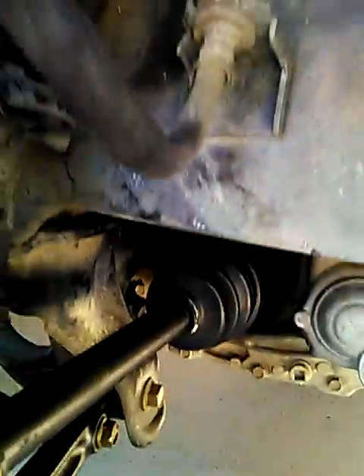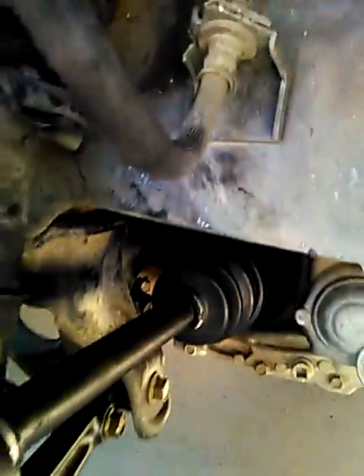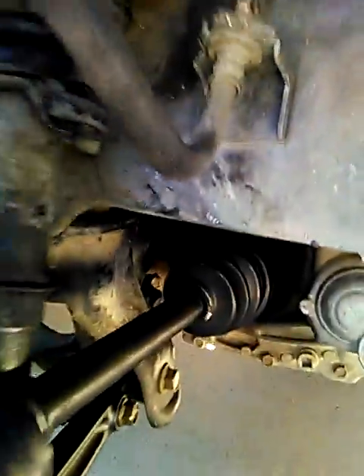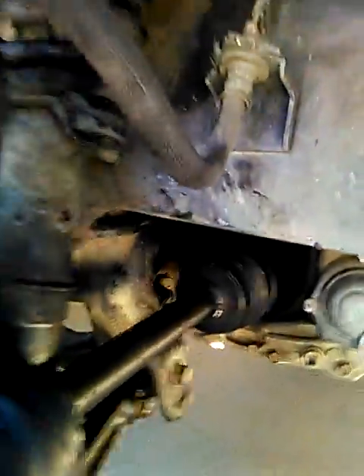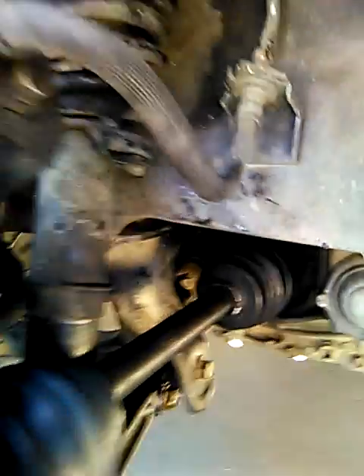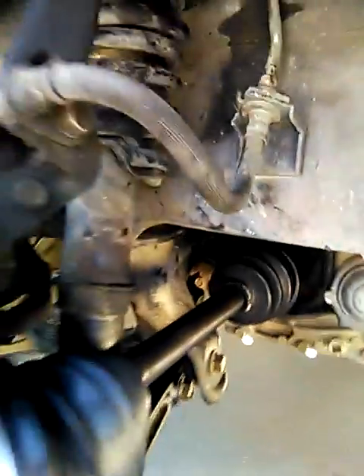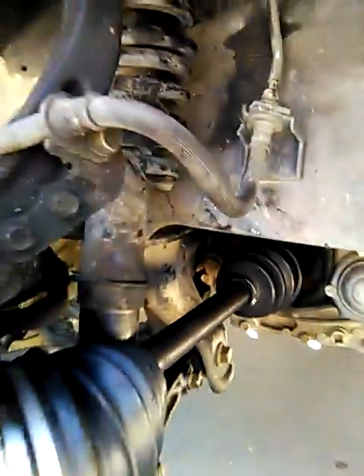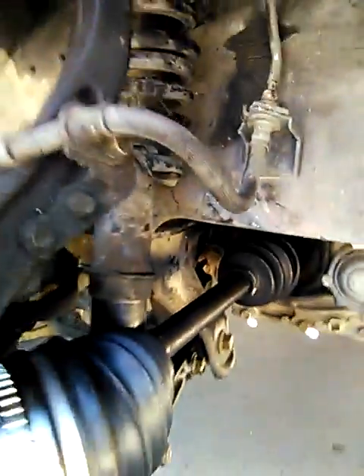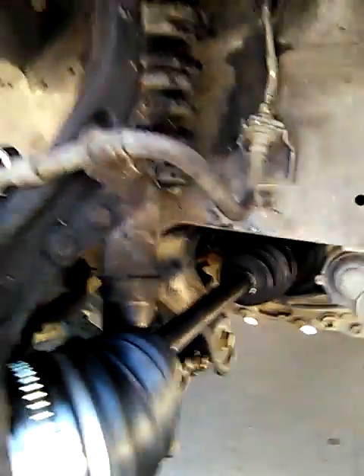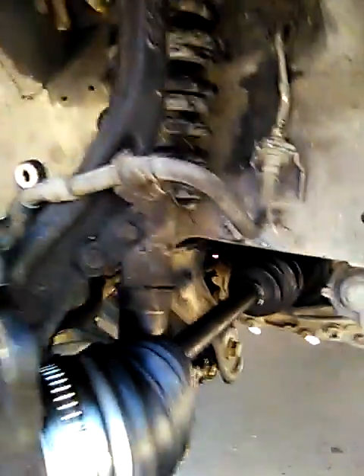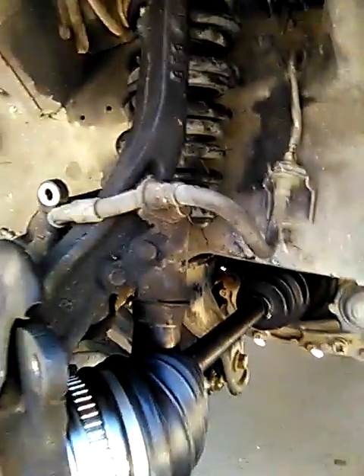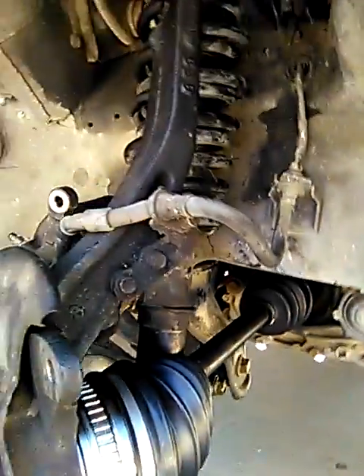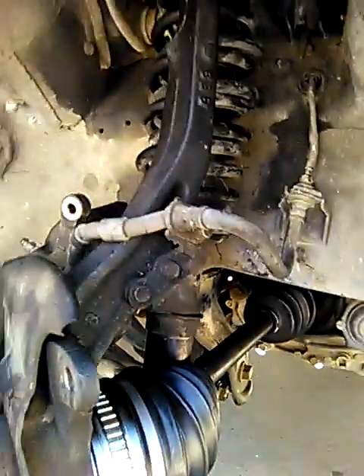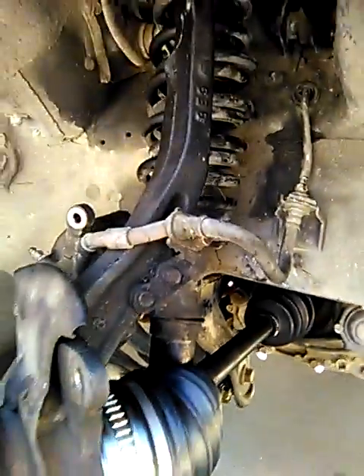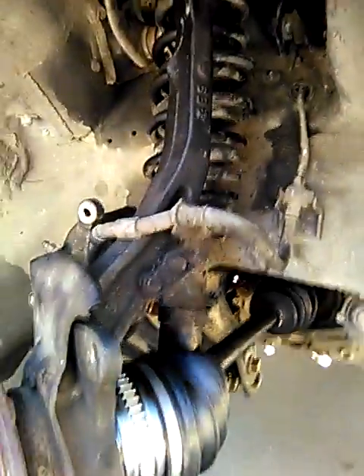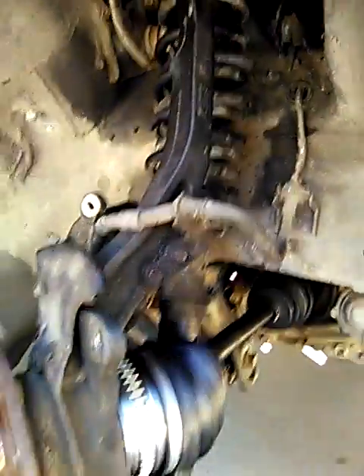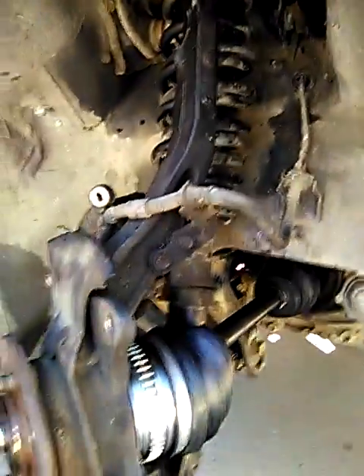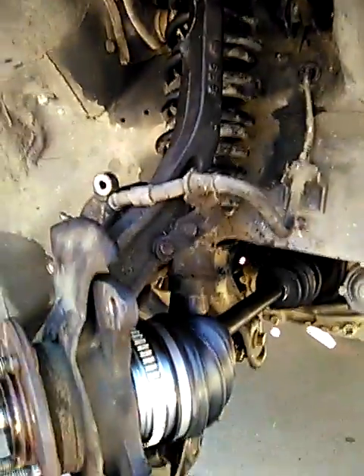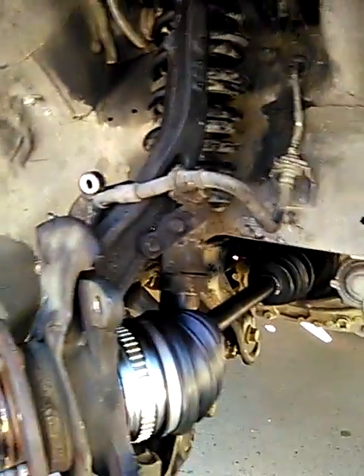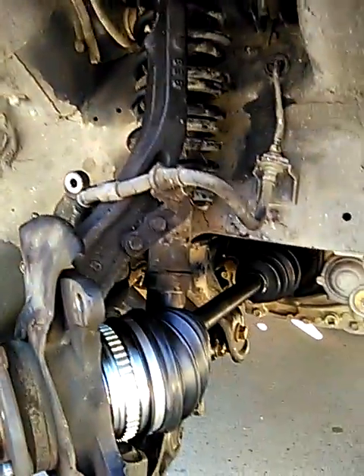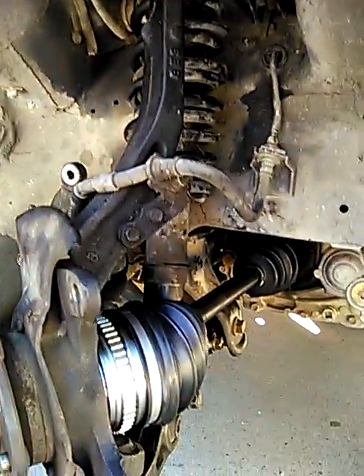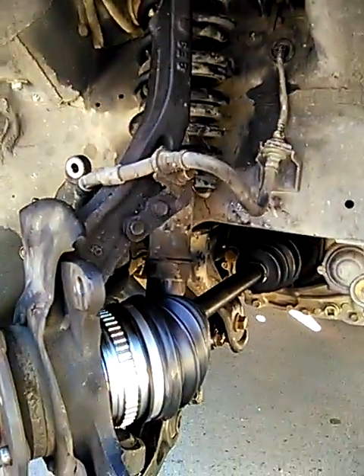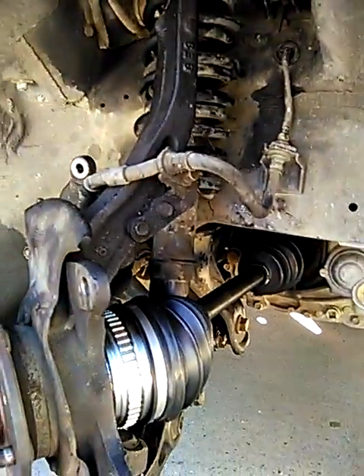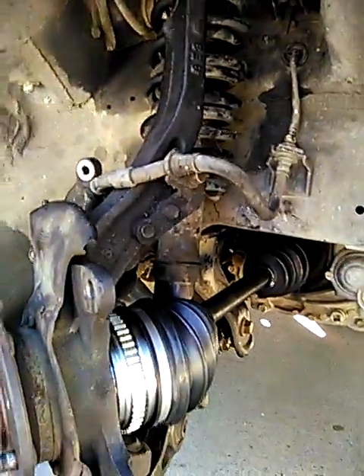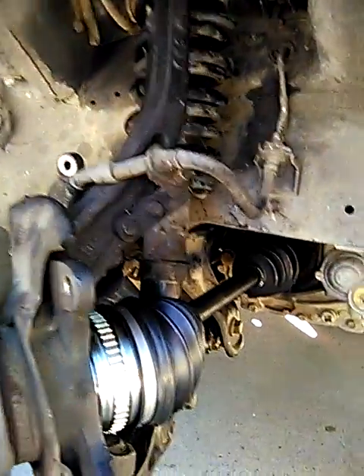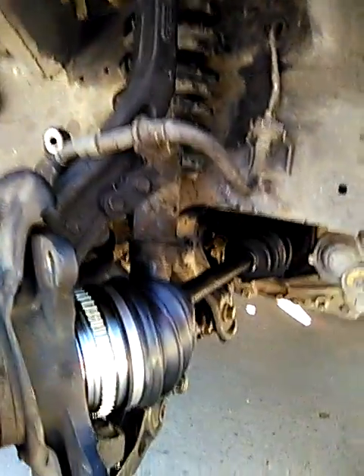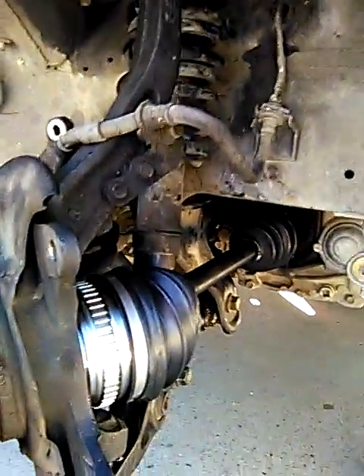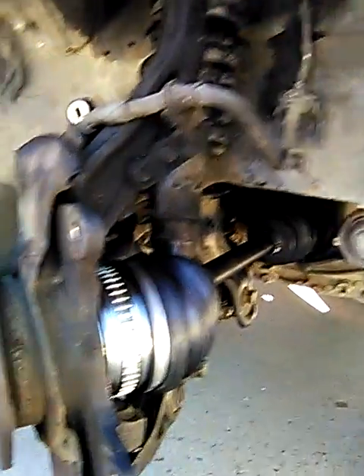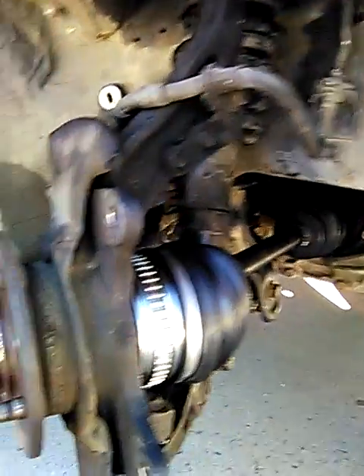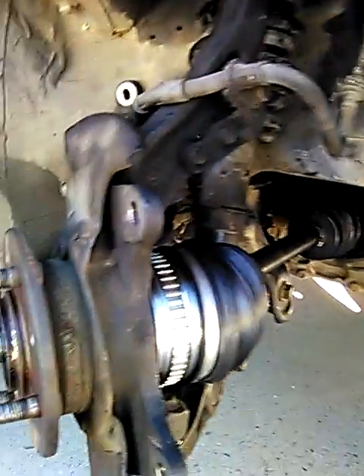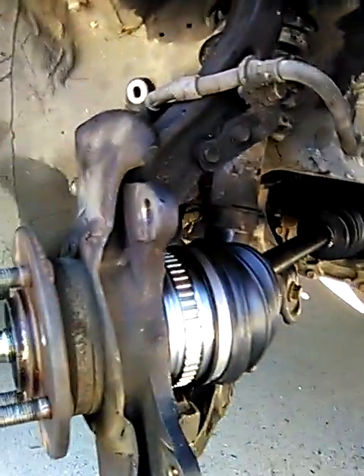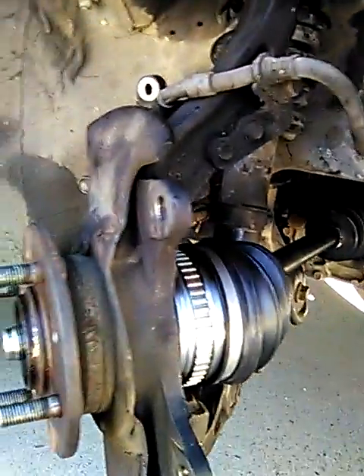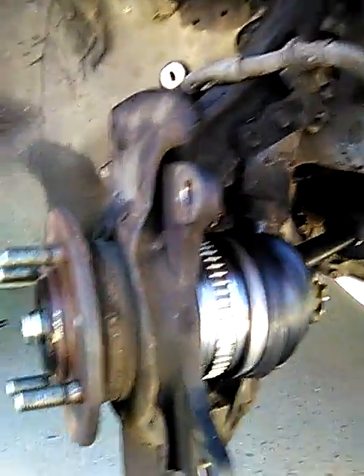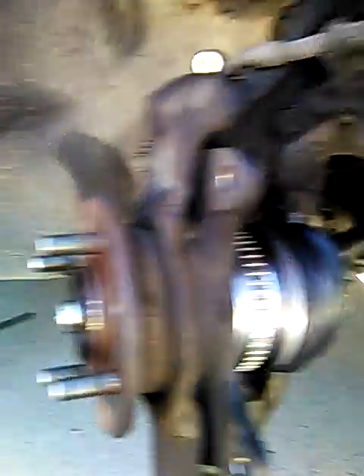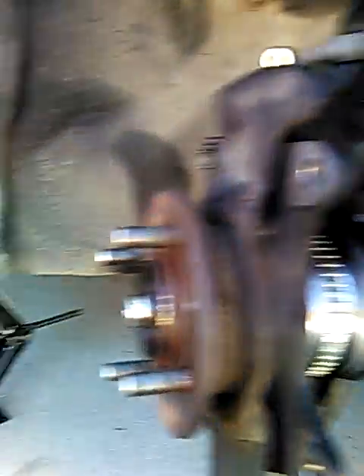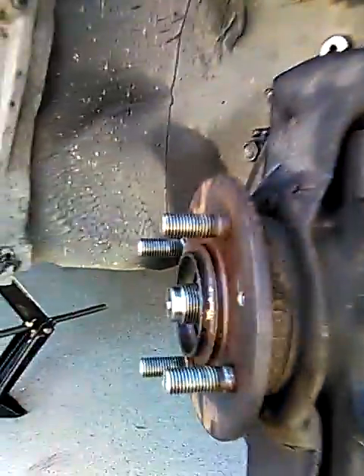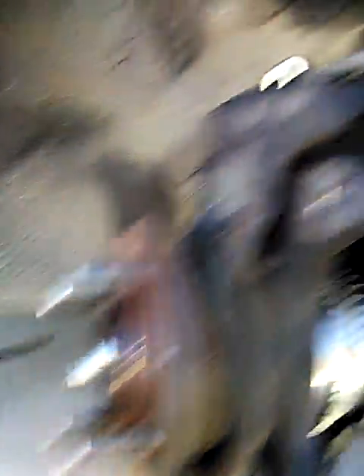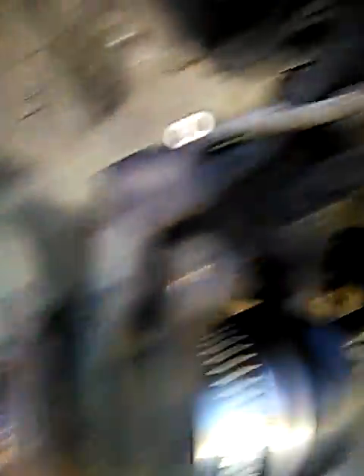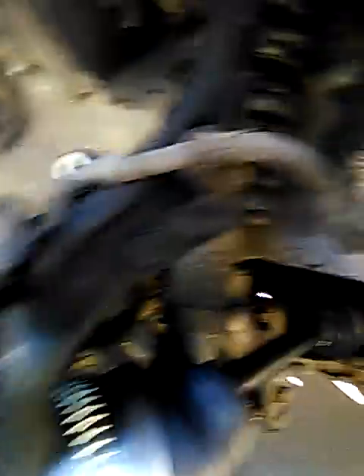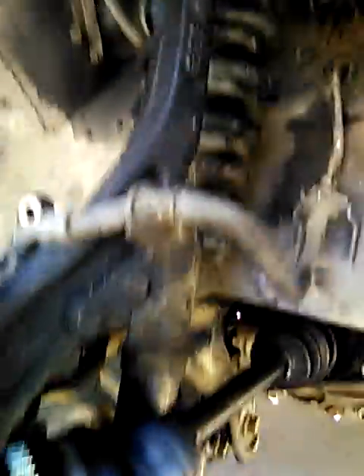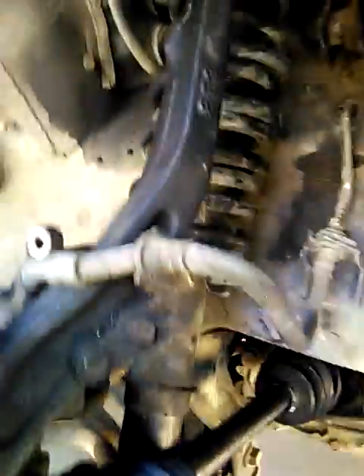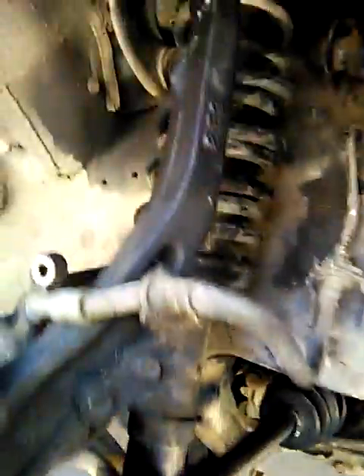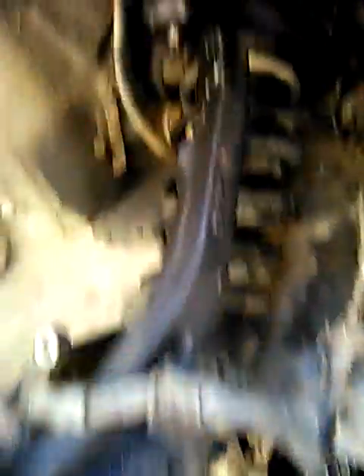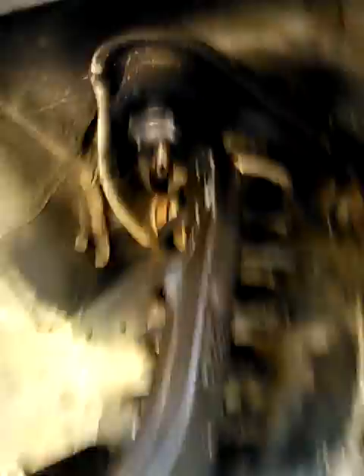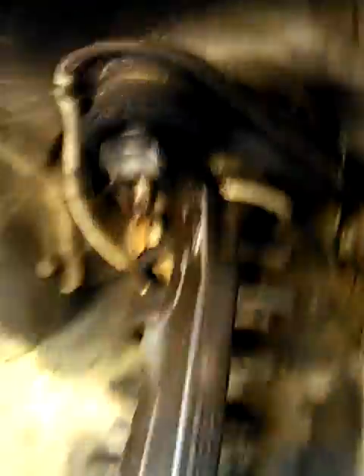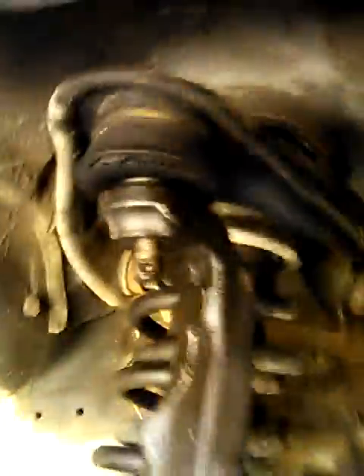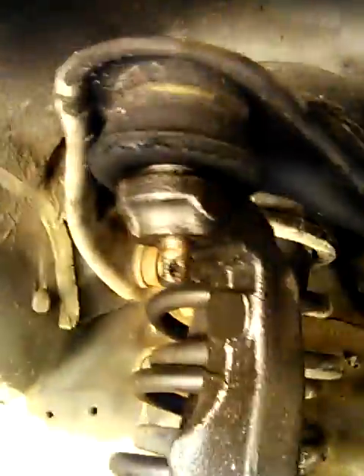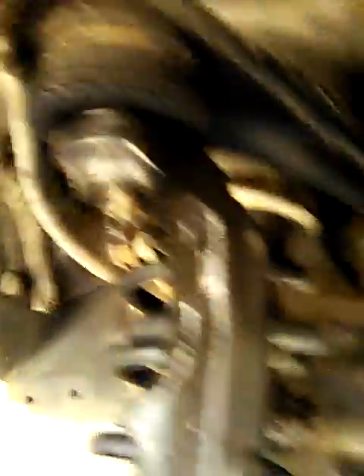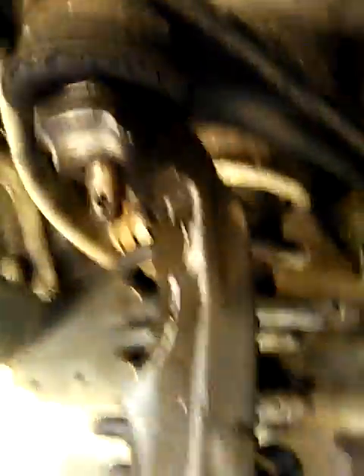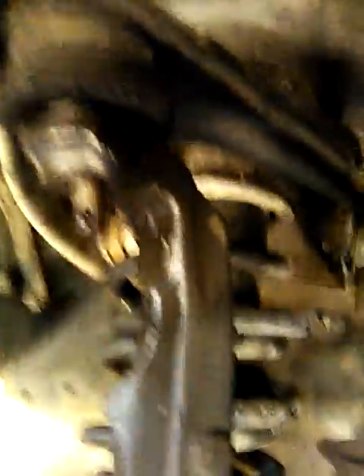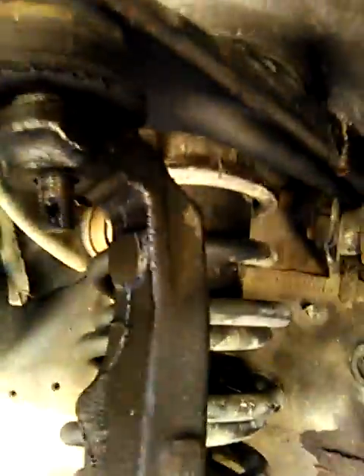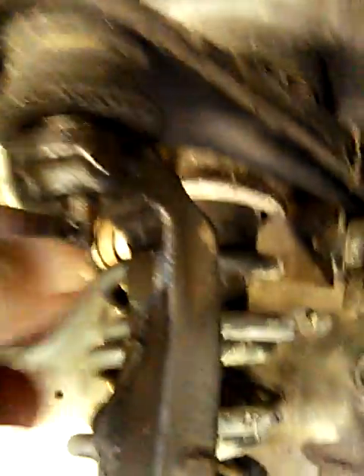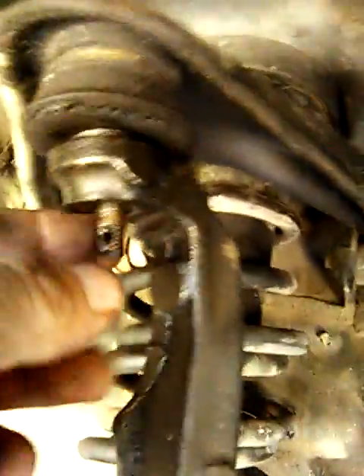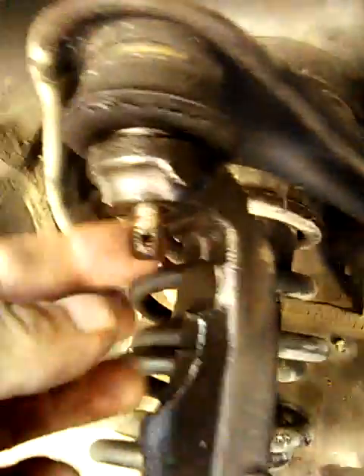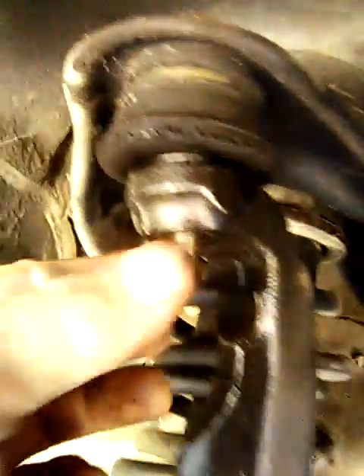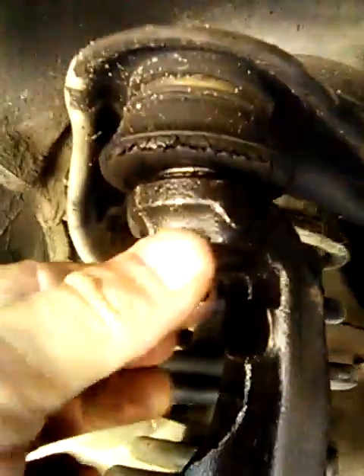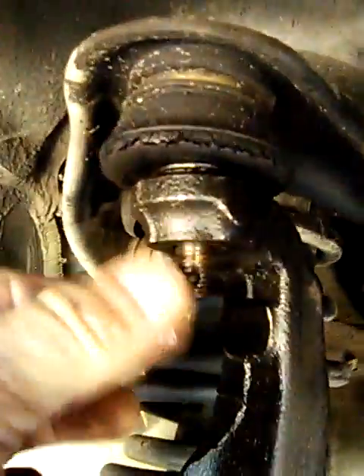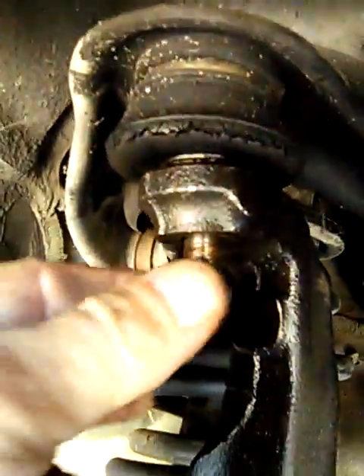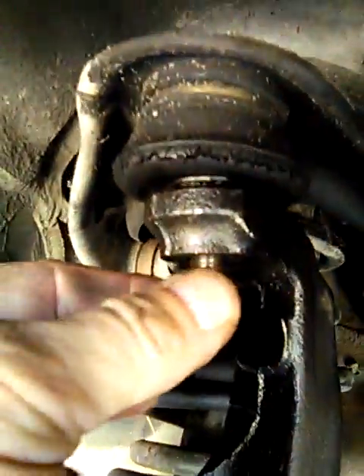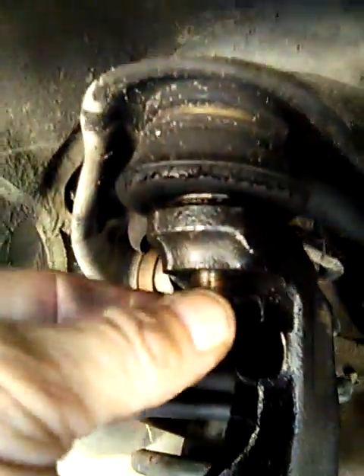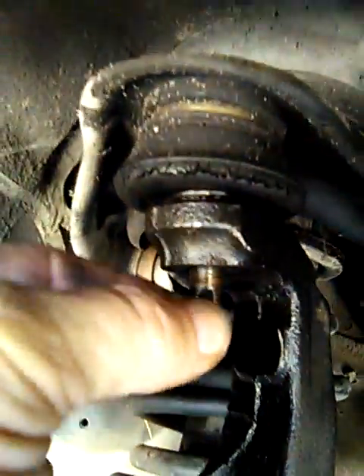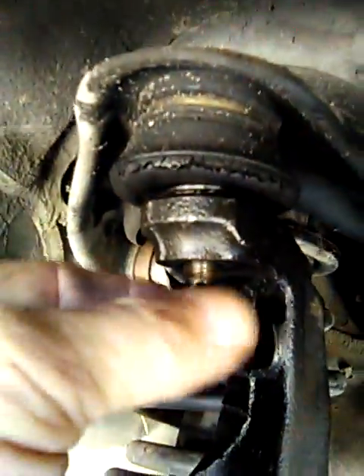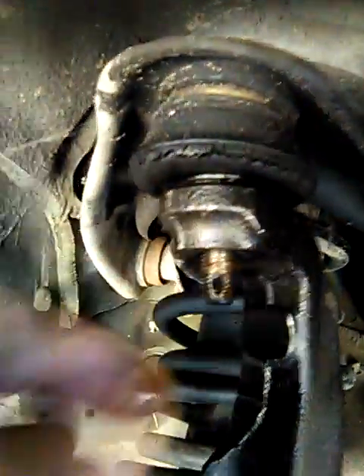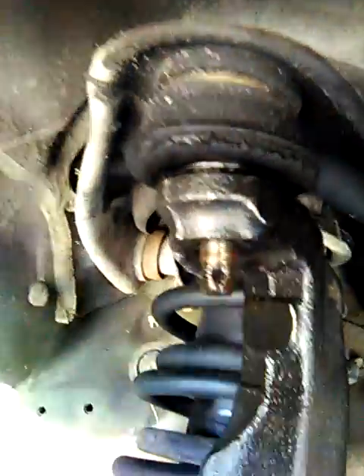So this is all installed, and it's just waiting on getting tightened down.